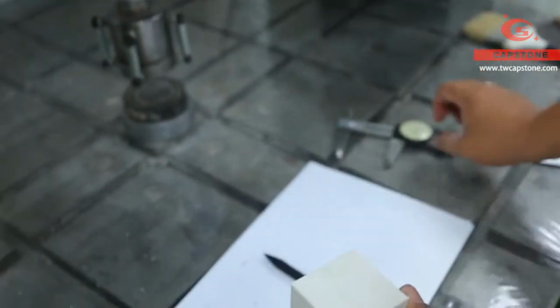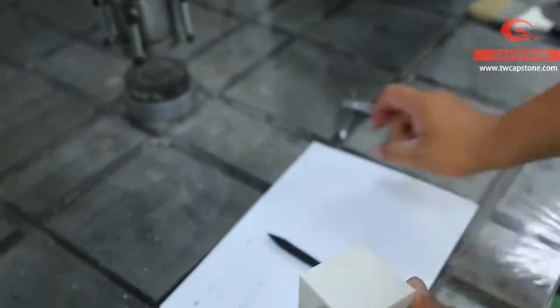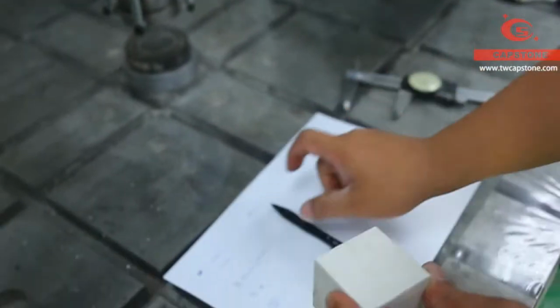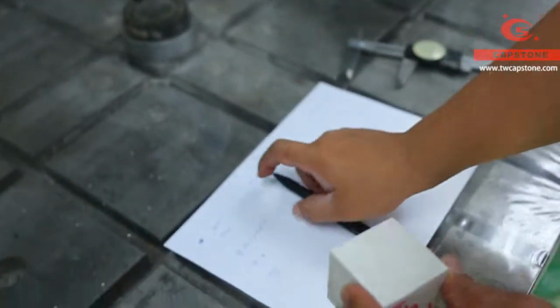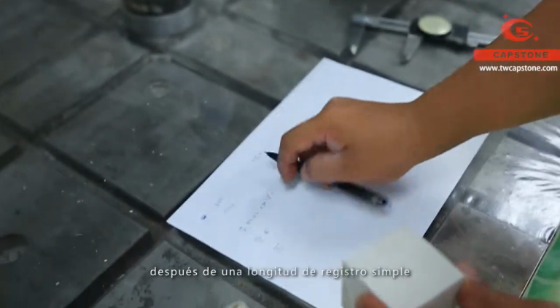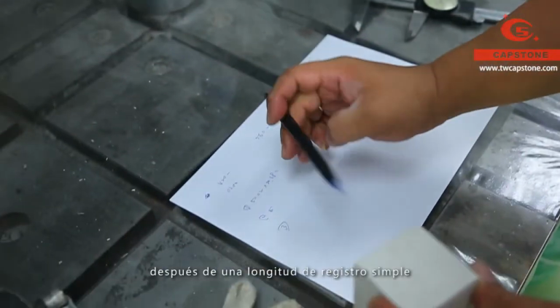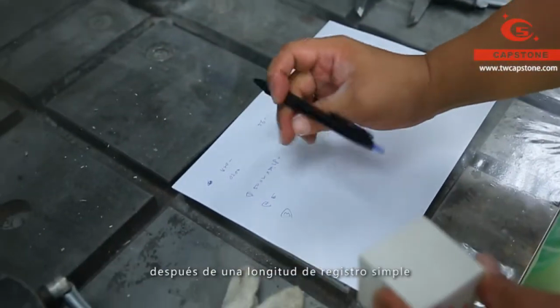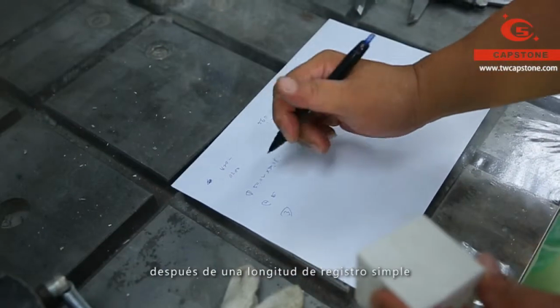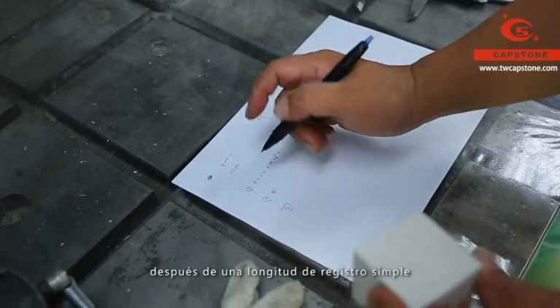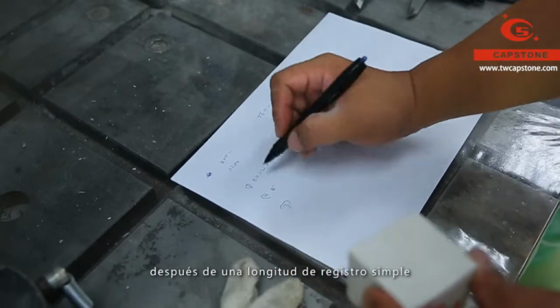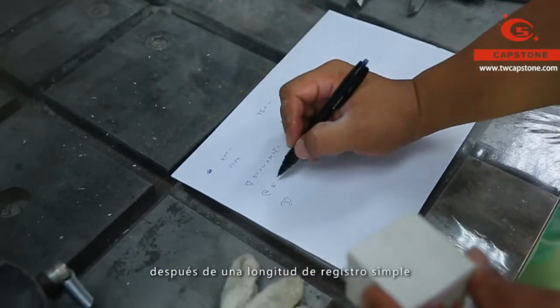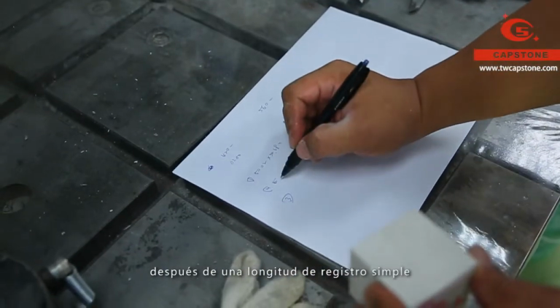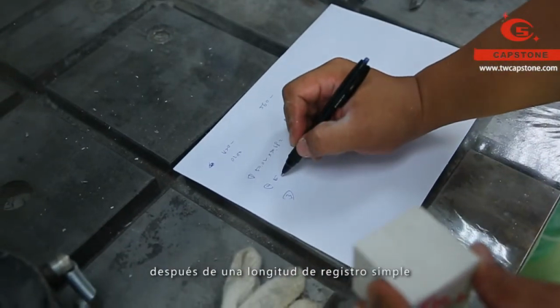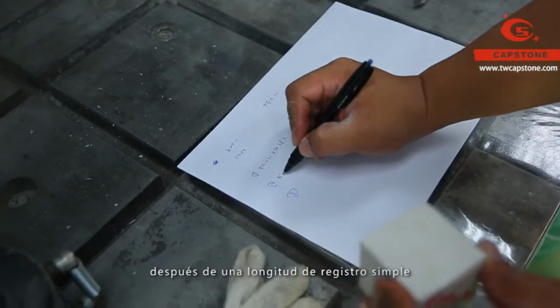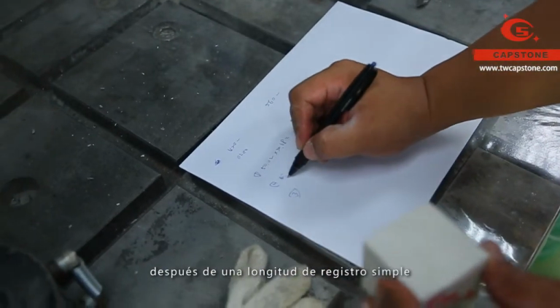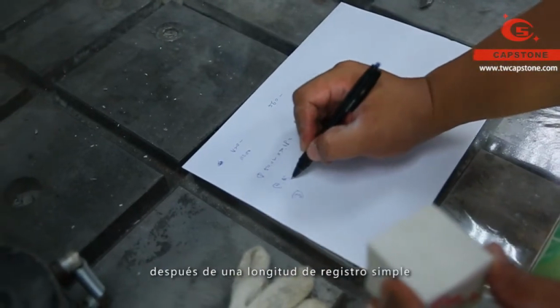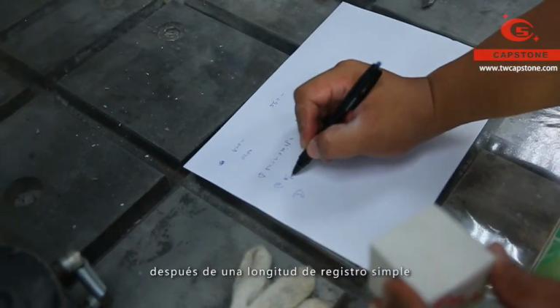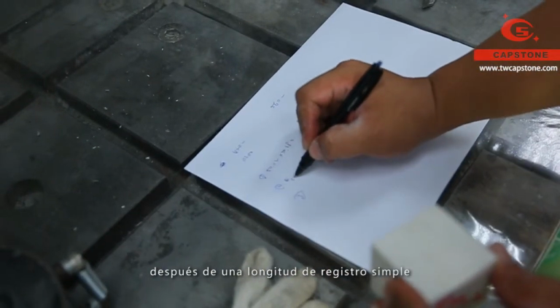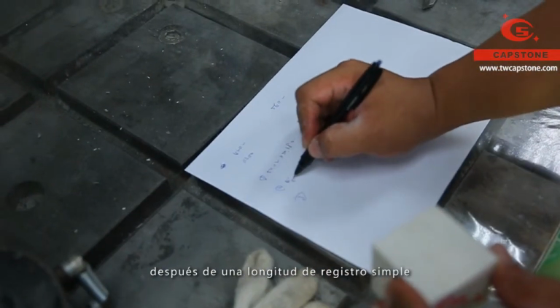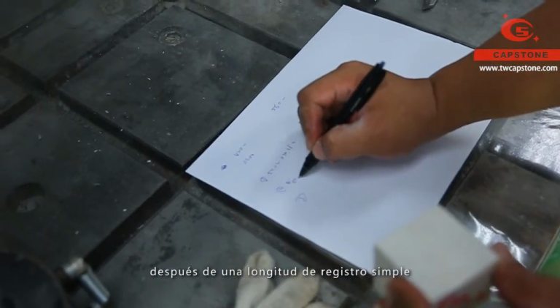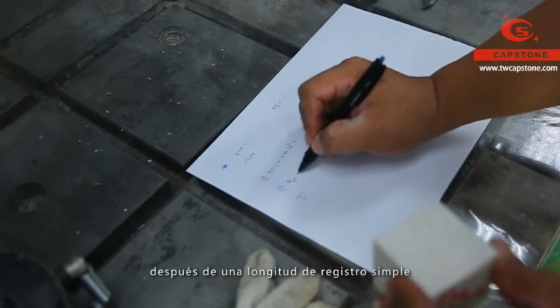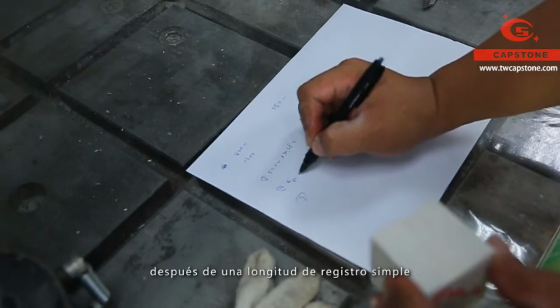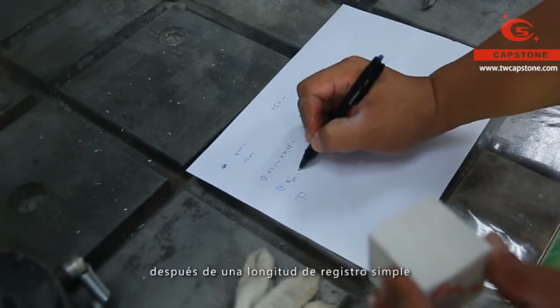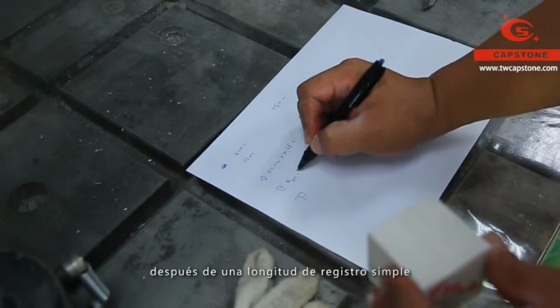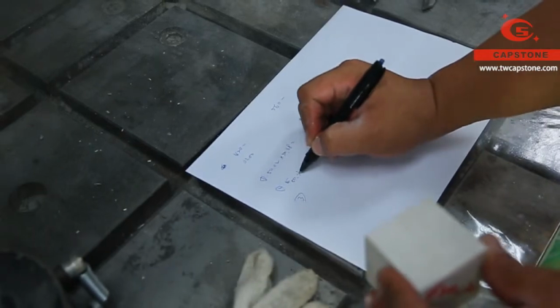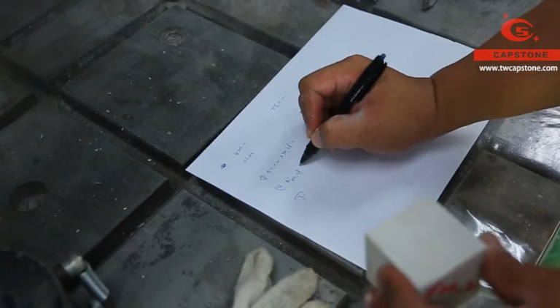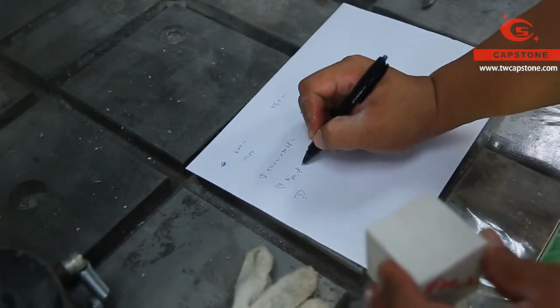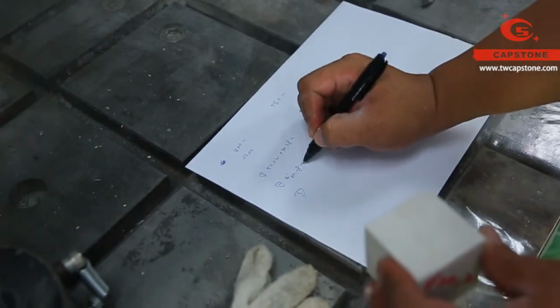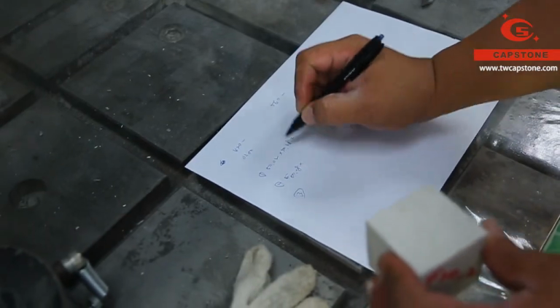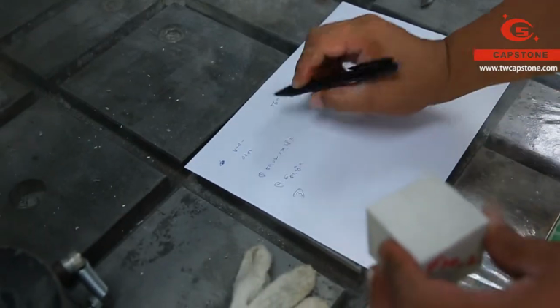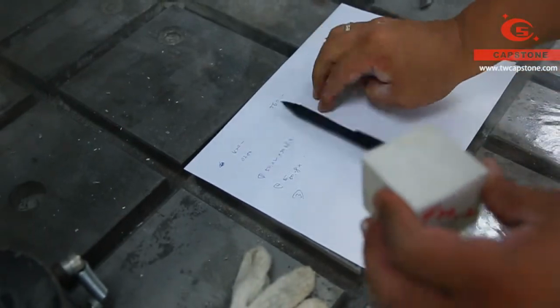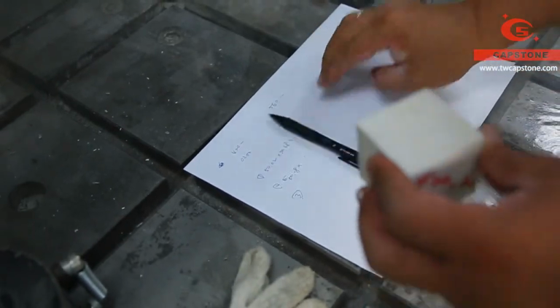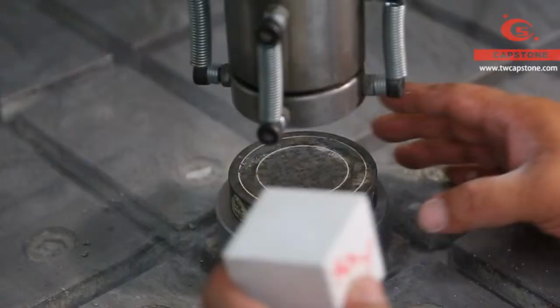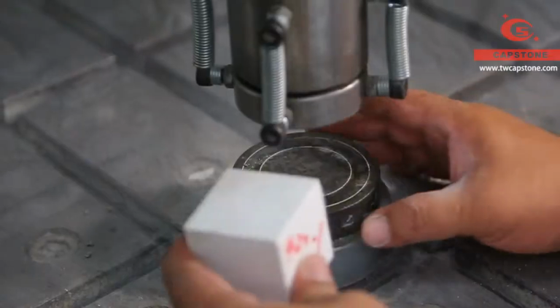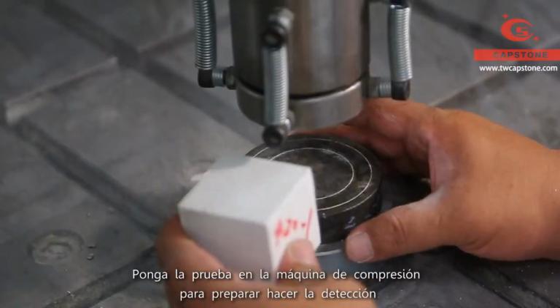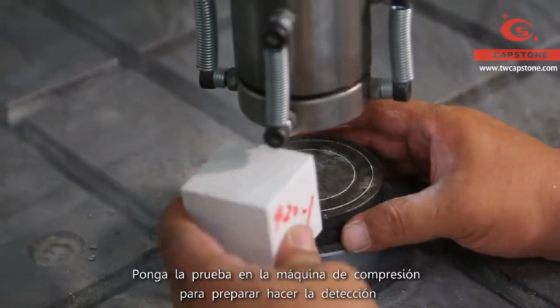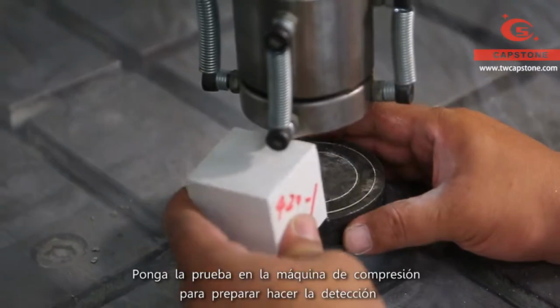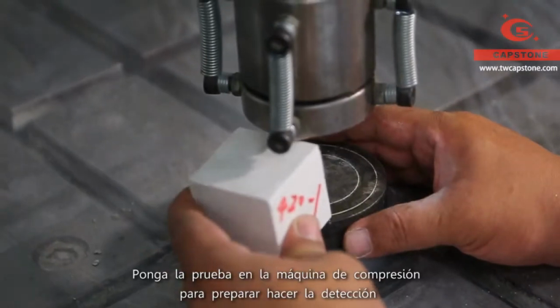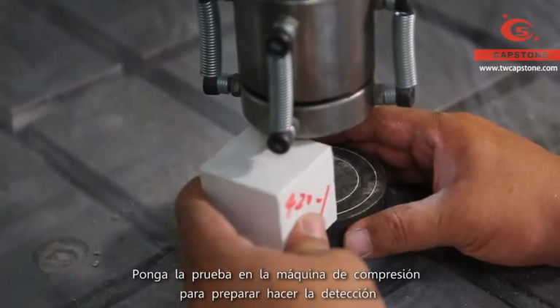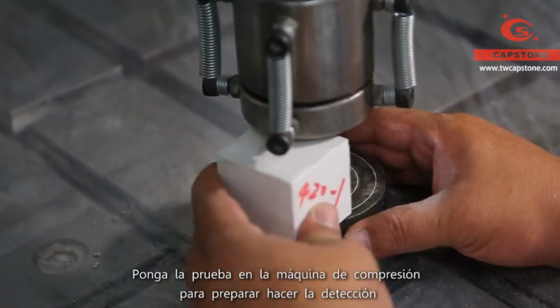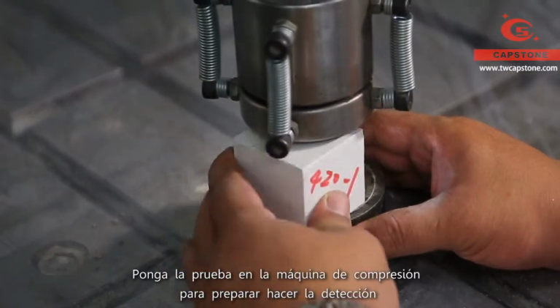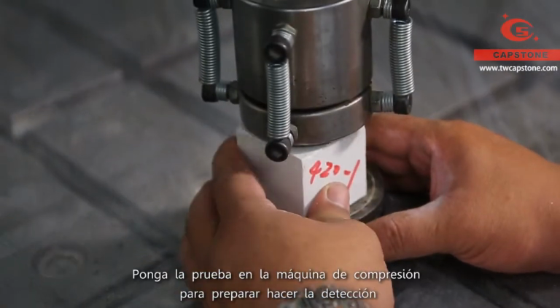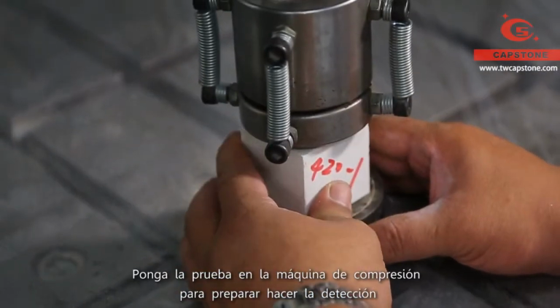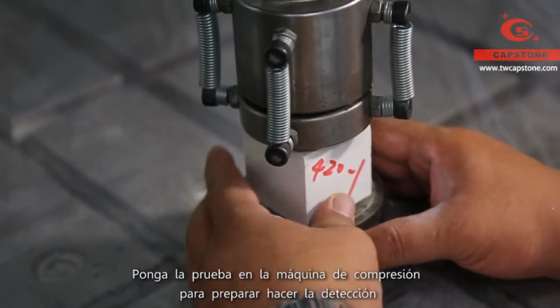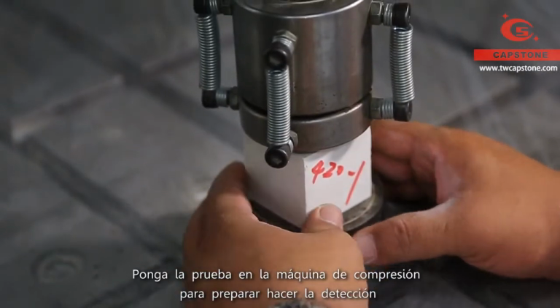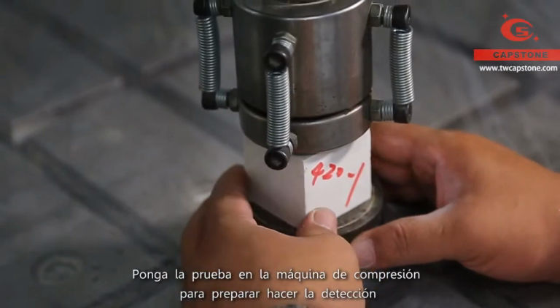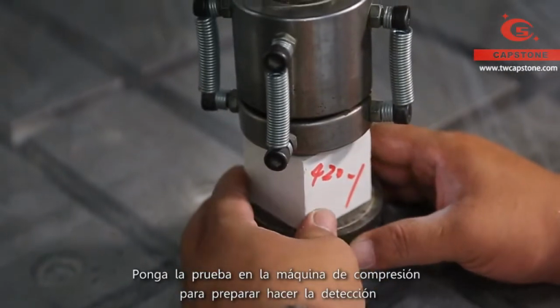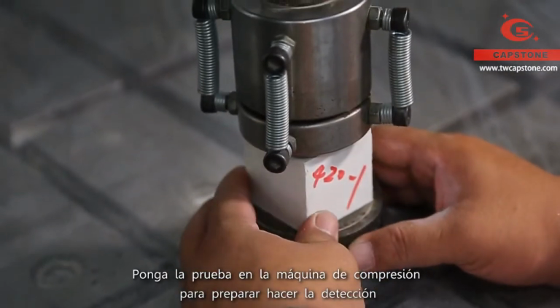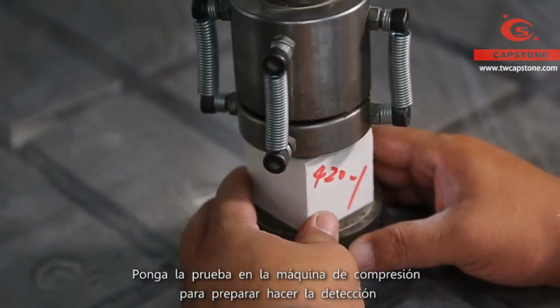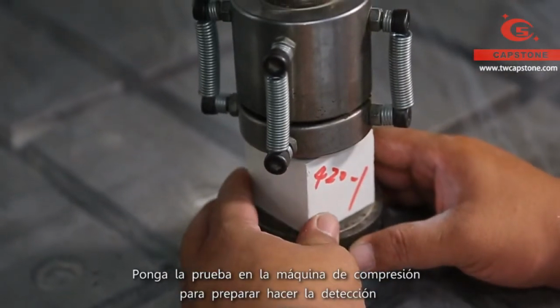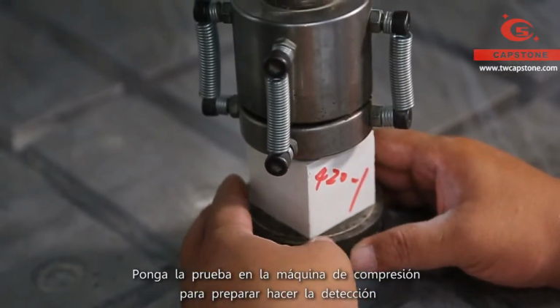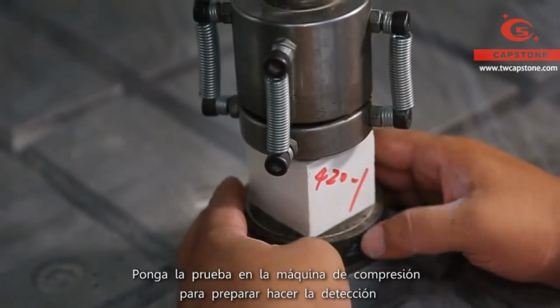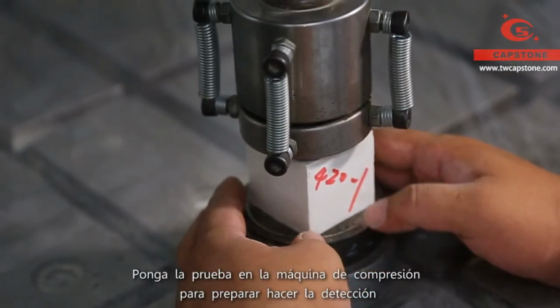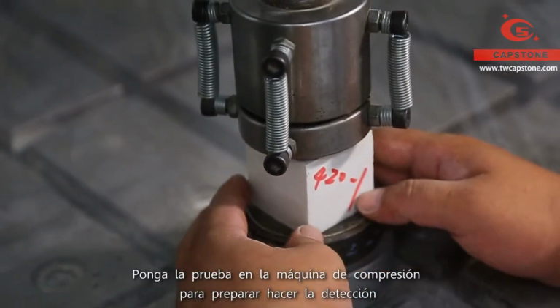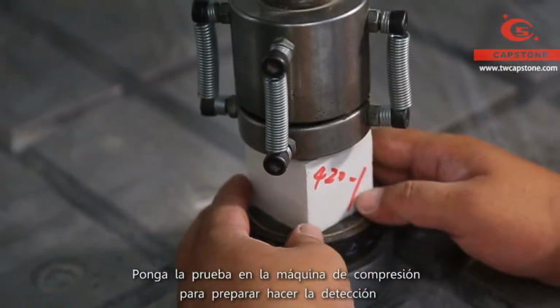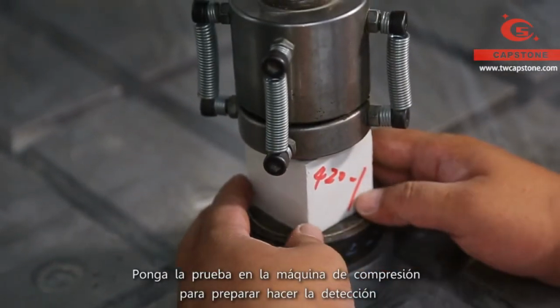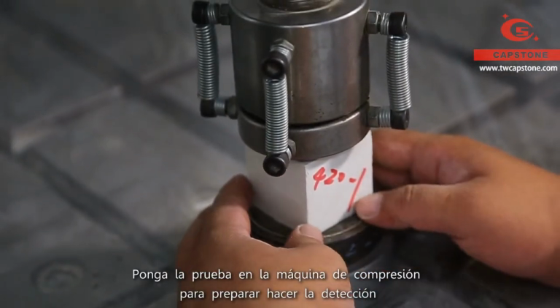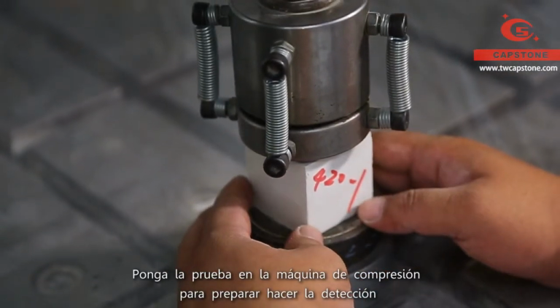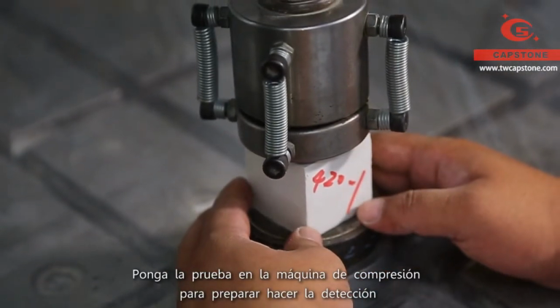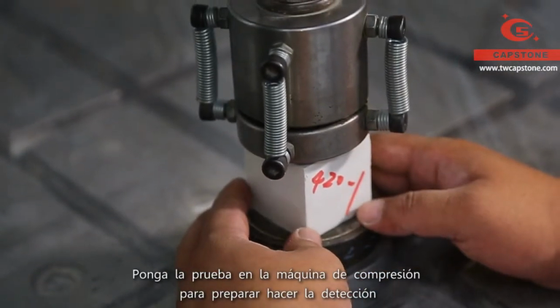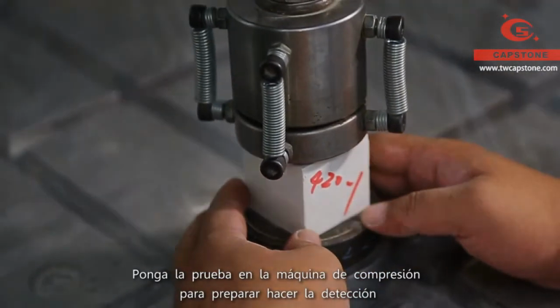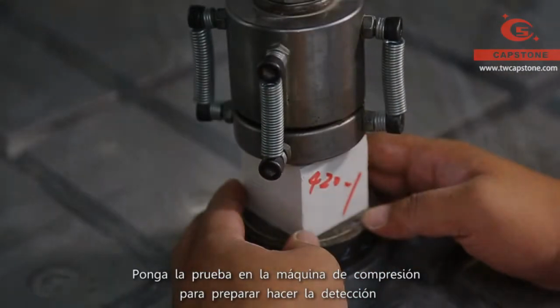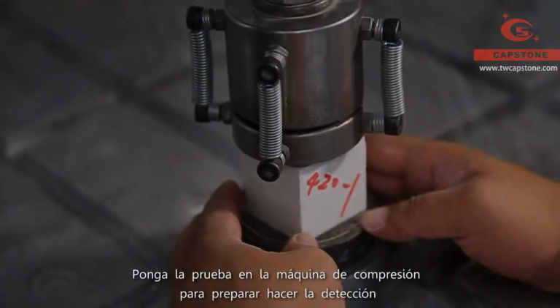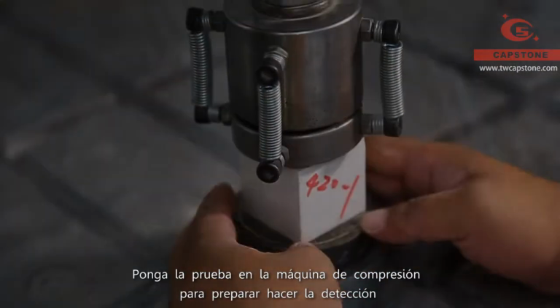After simple measurement of the length, put the cube into the compressive tester waiting for the test.